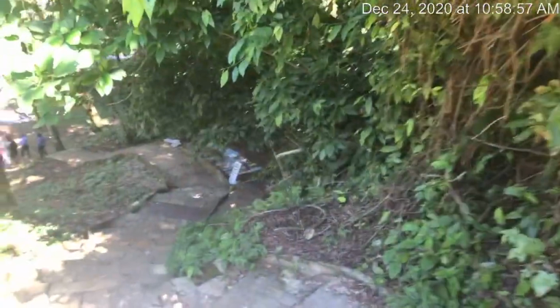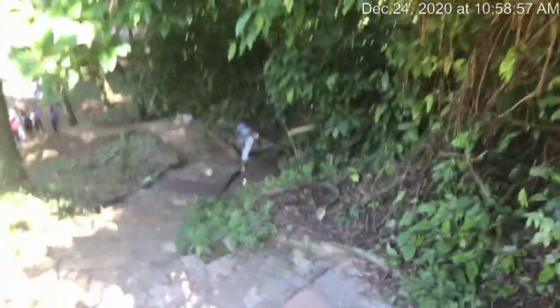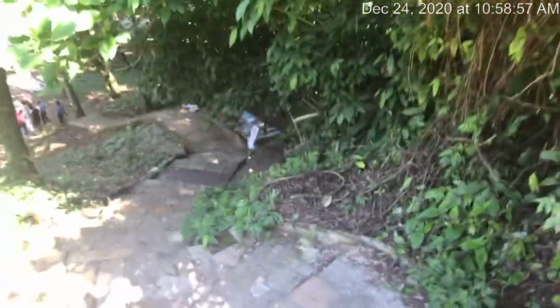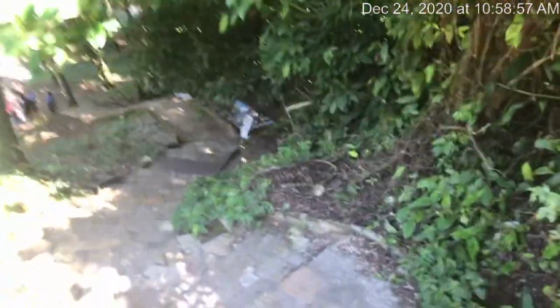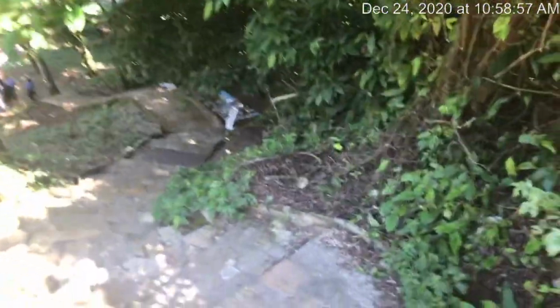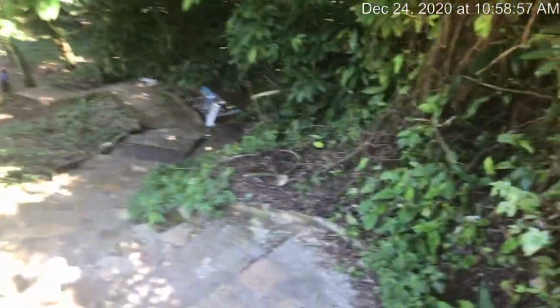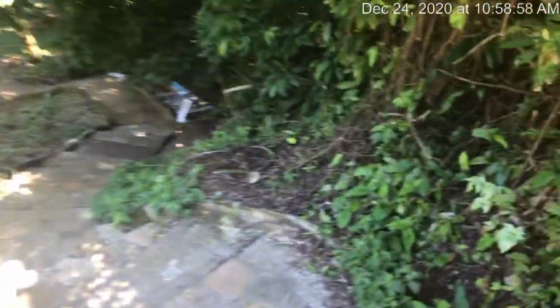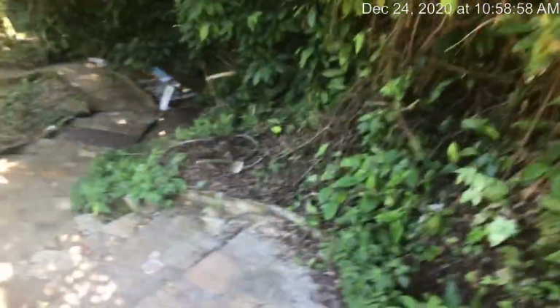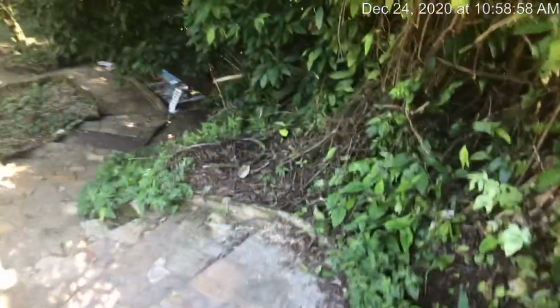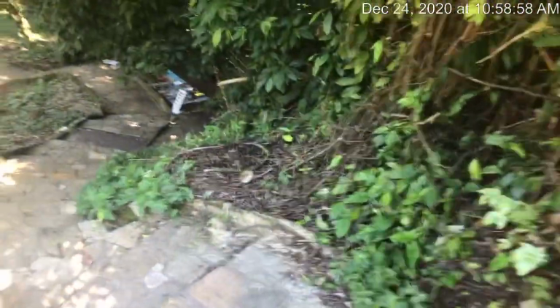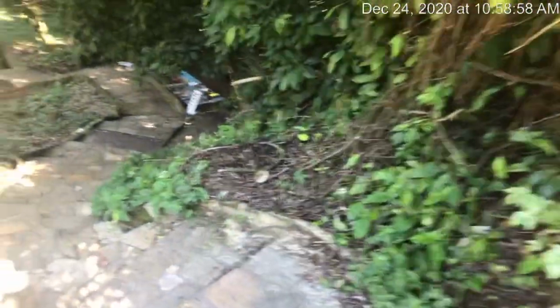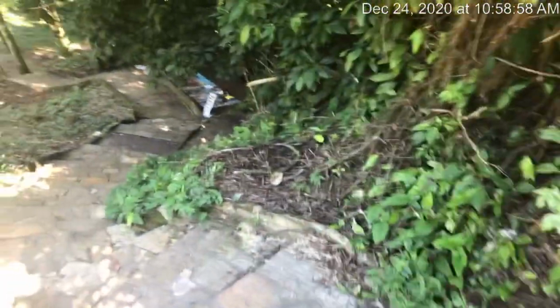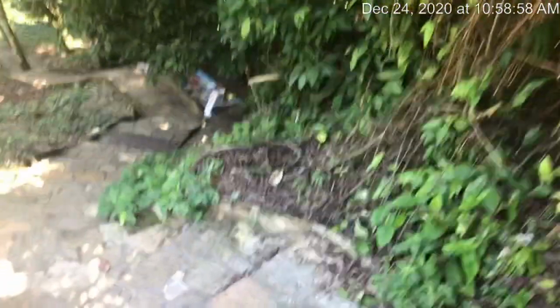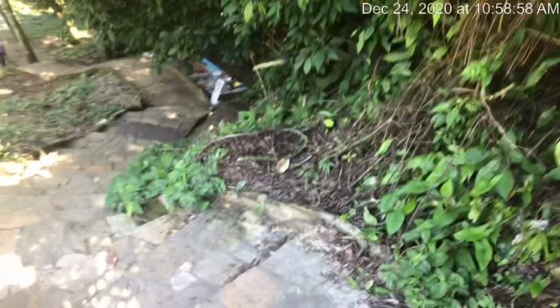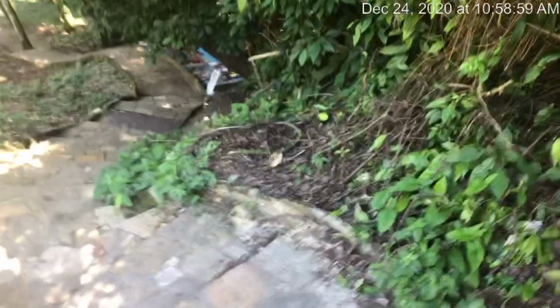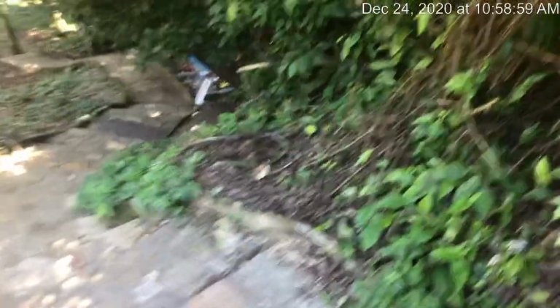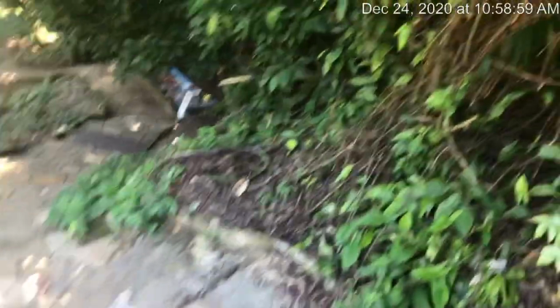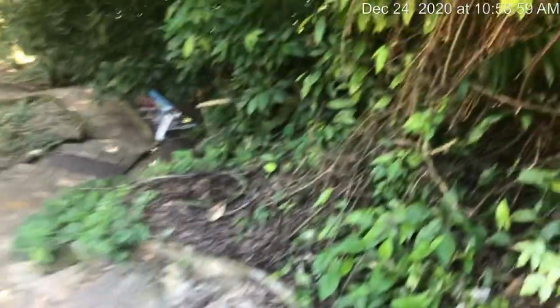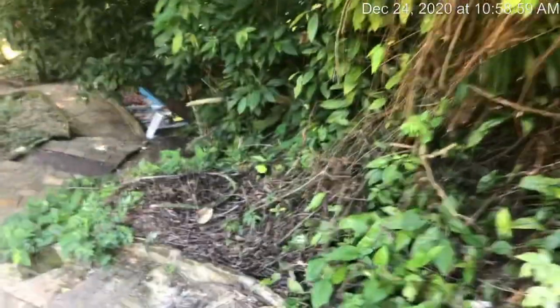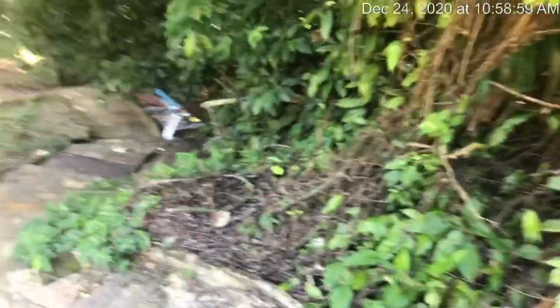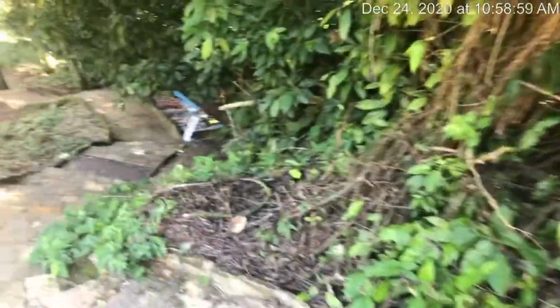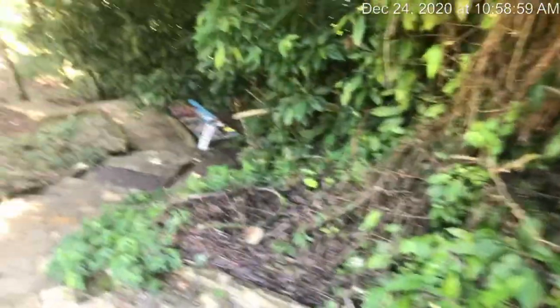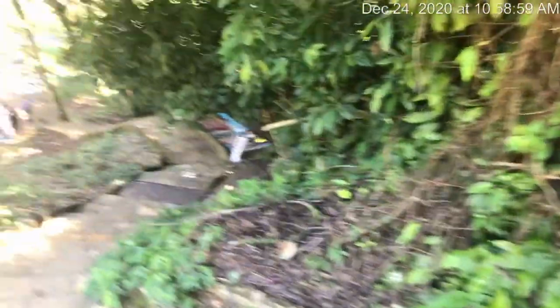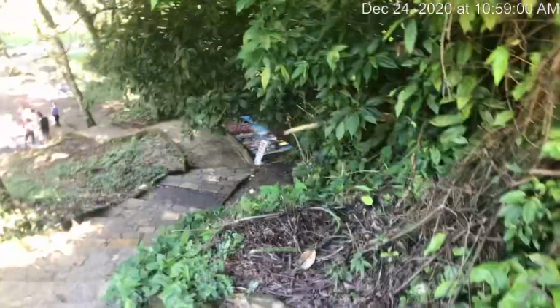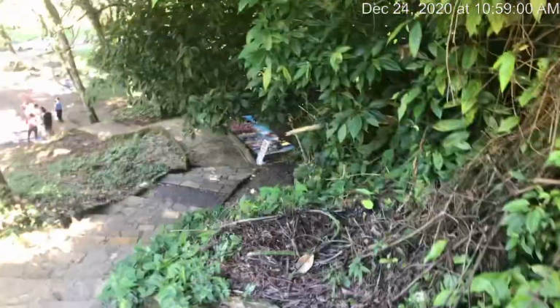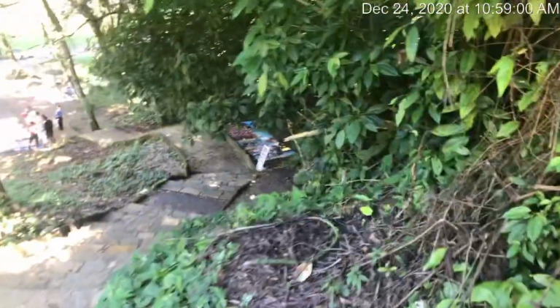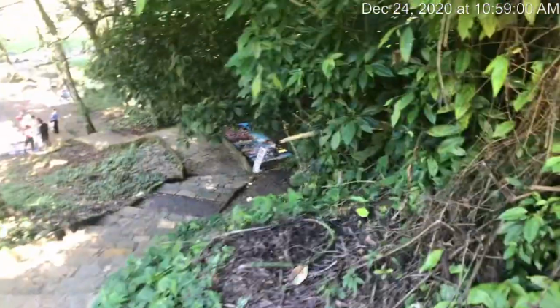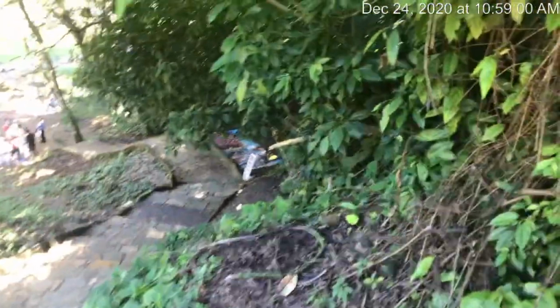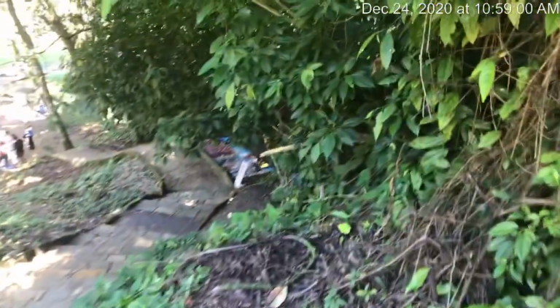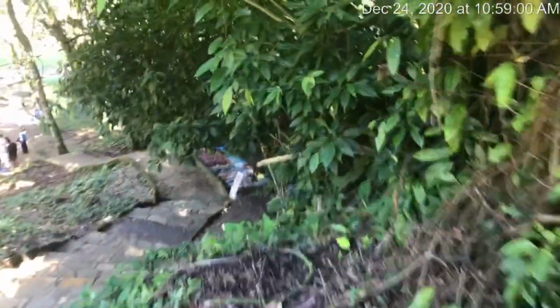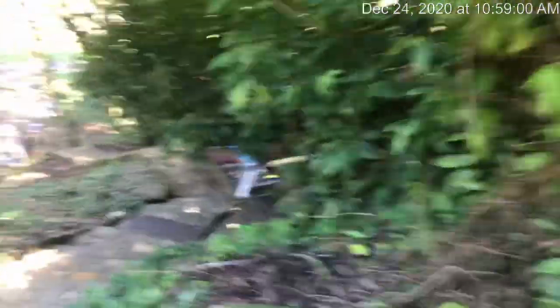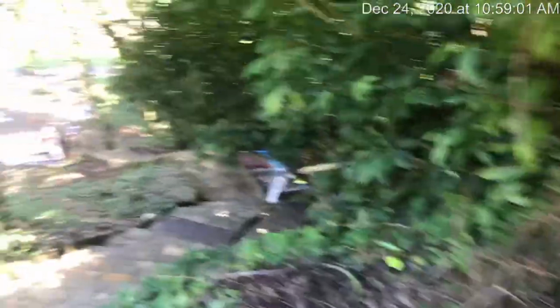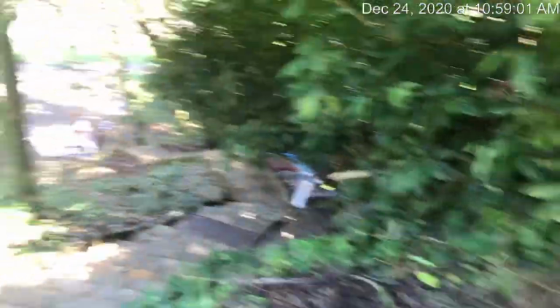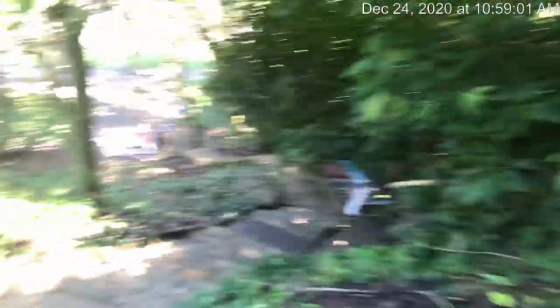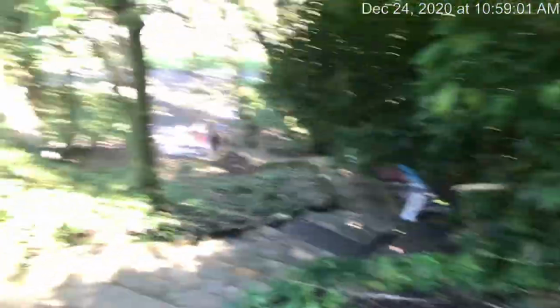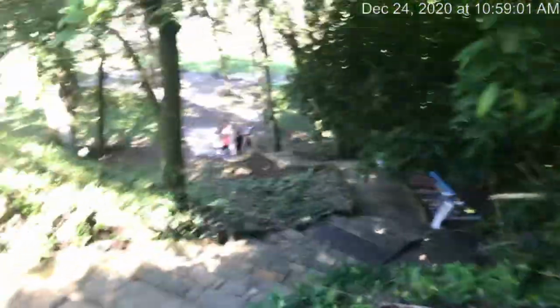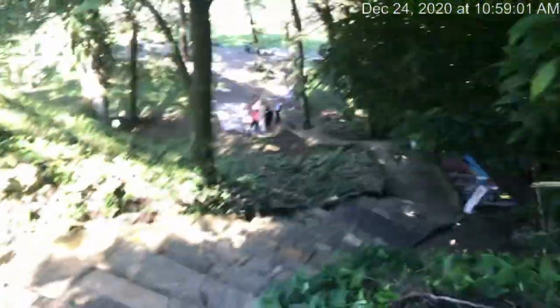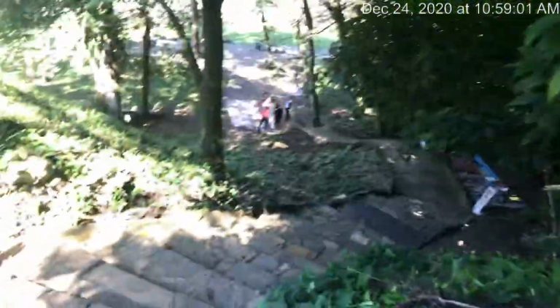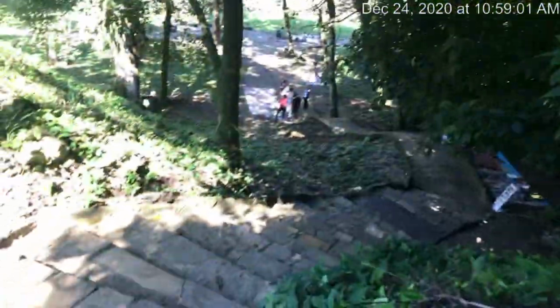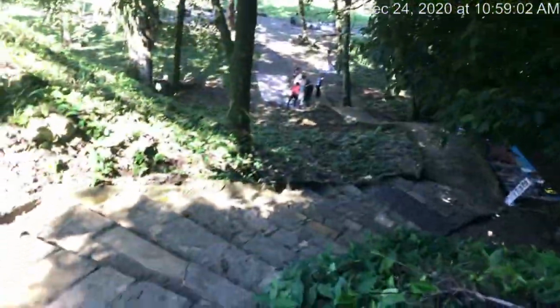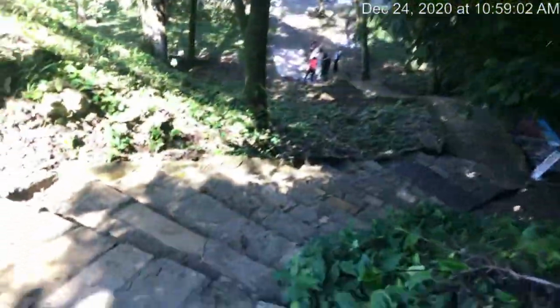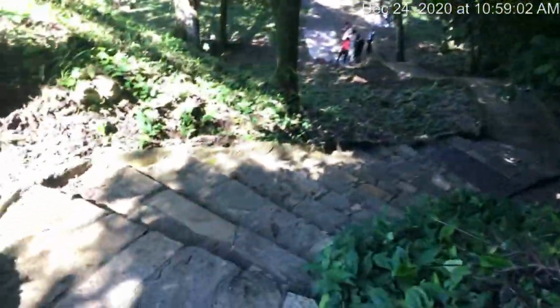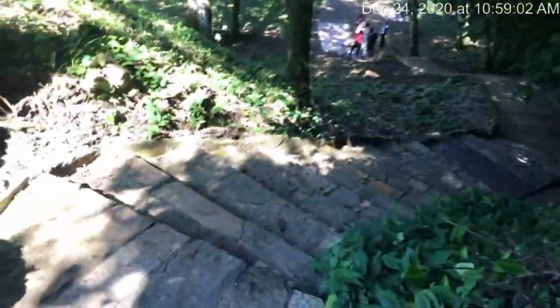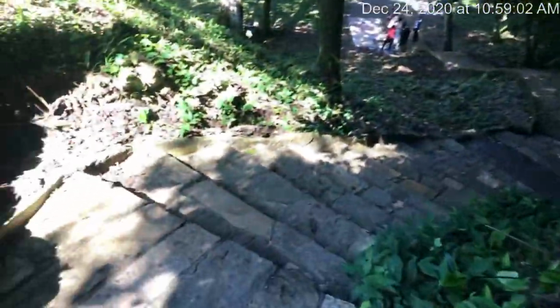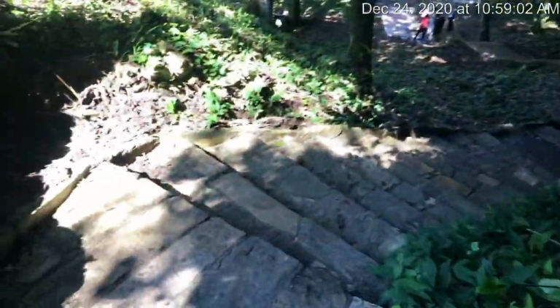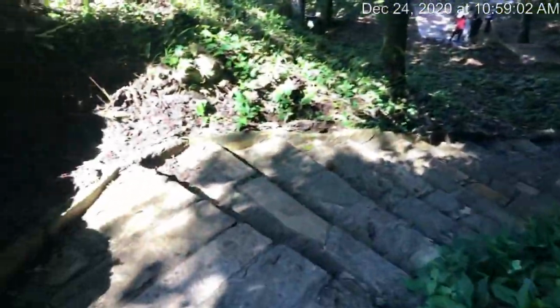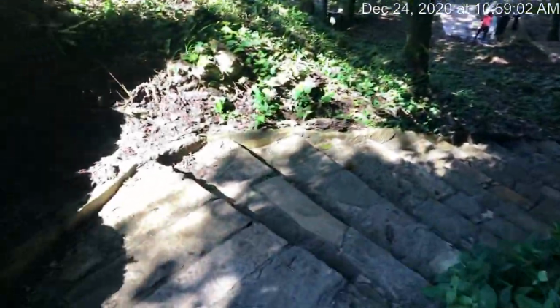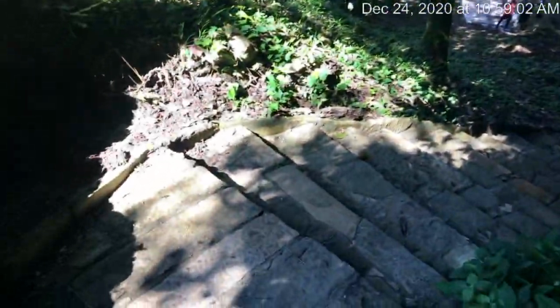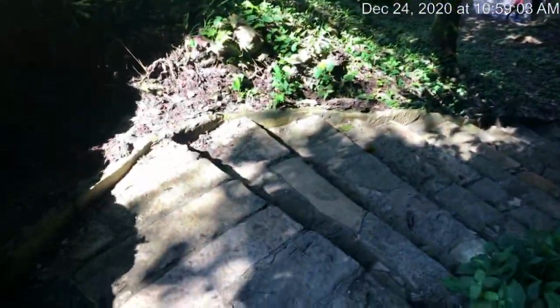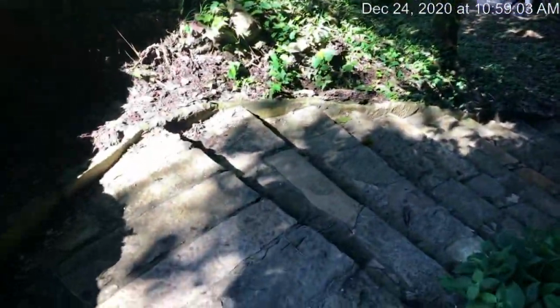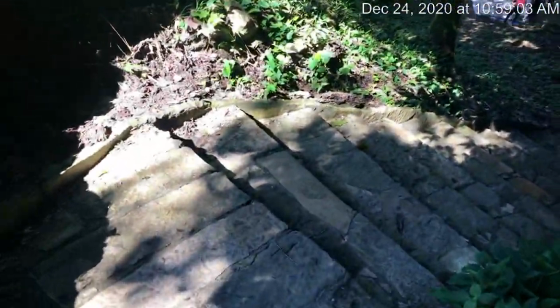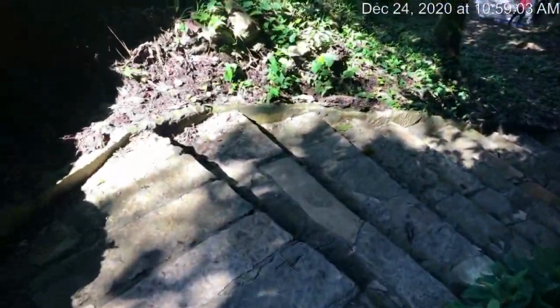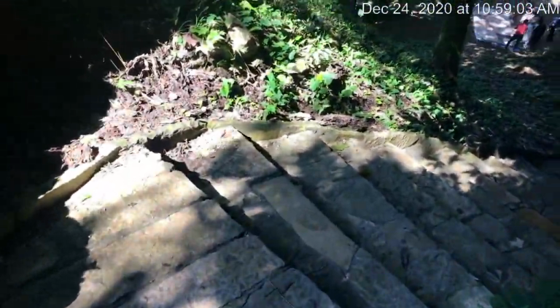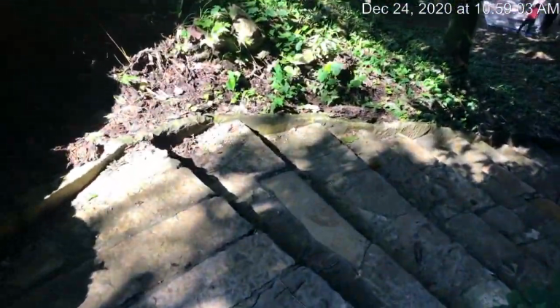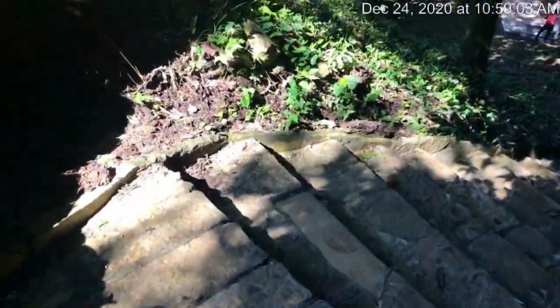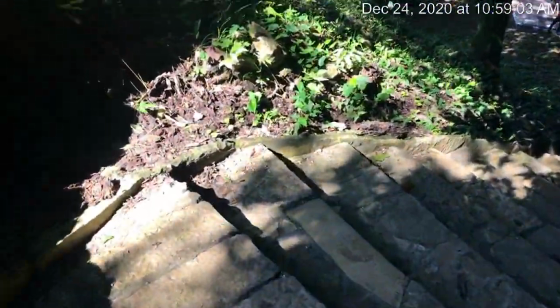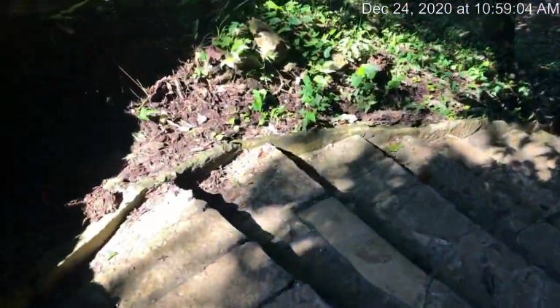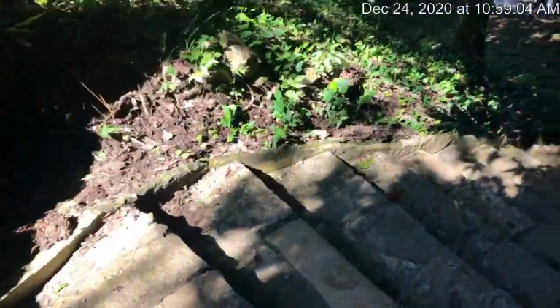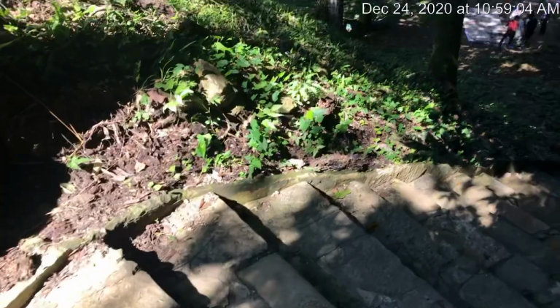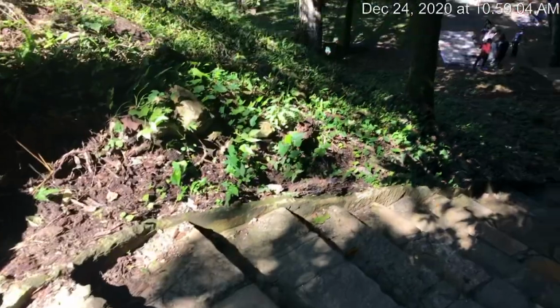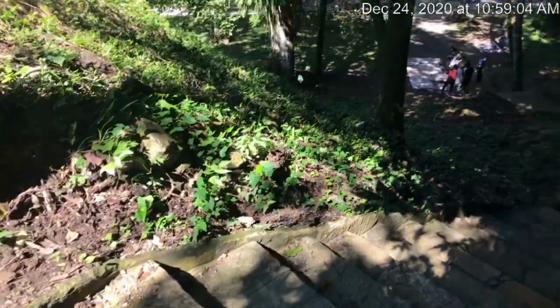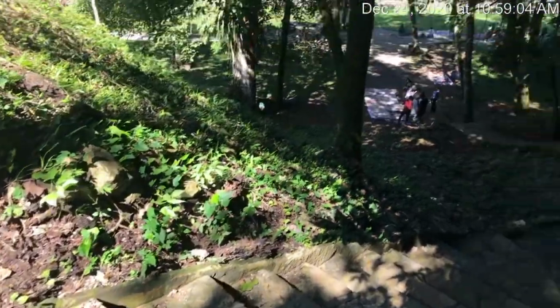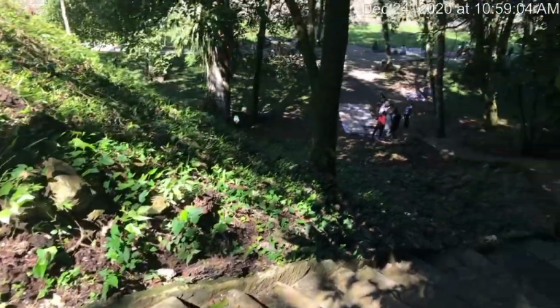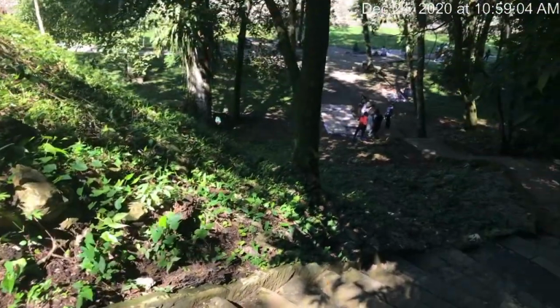We're going to head down here. There's just a pretty straight path to them. I just feel very lucky.